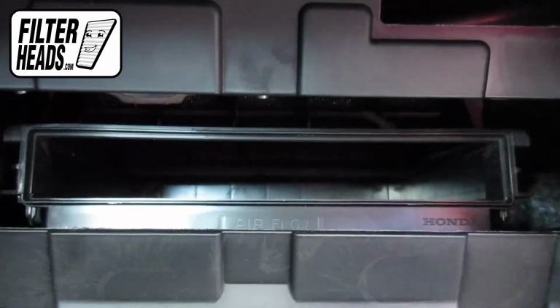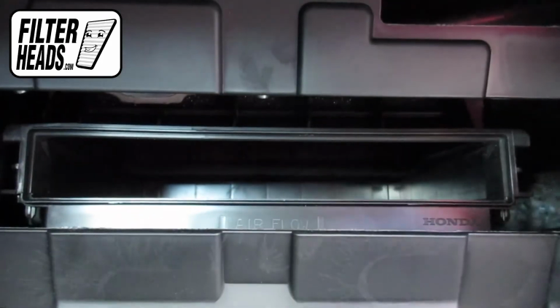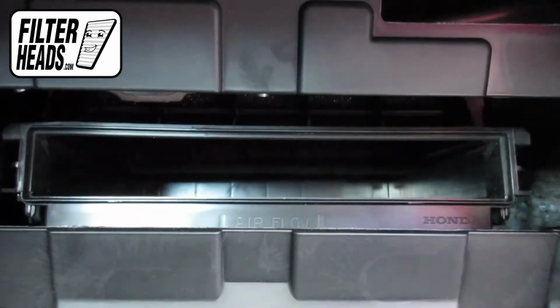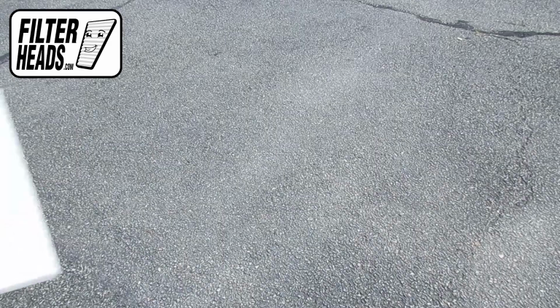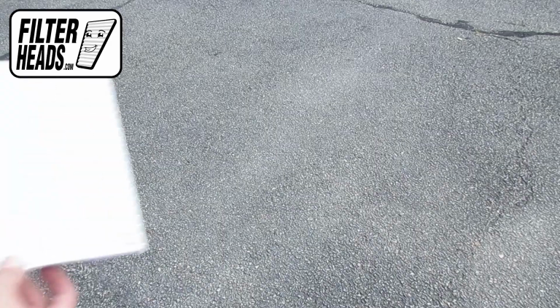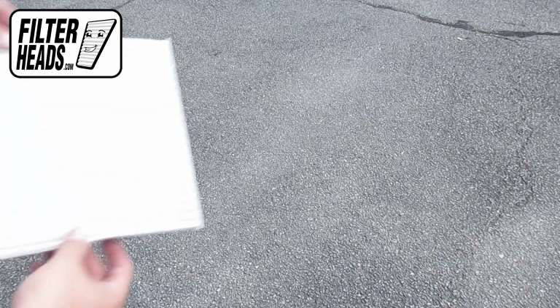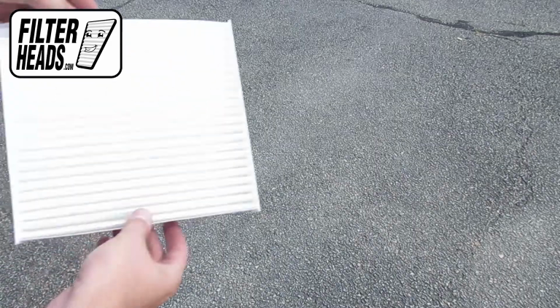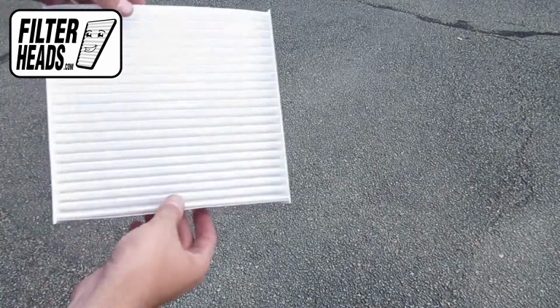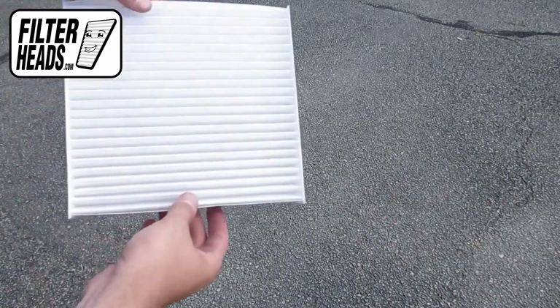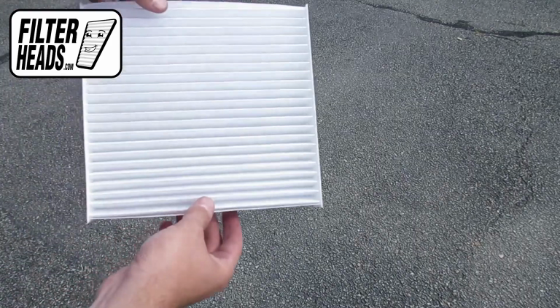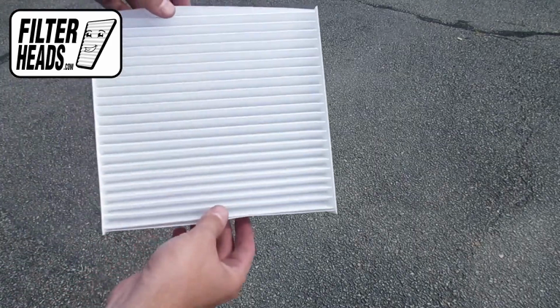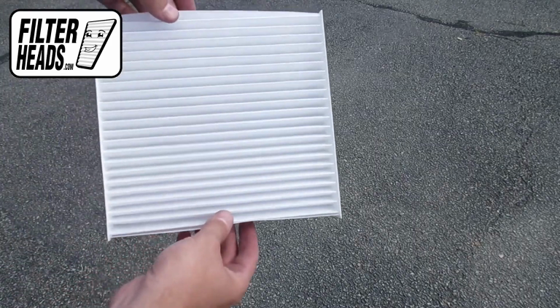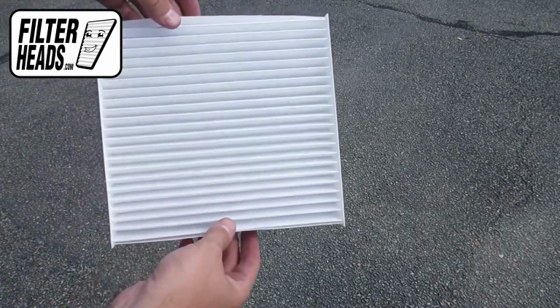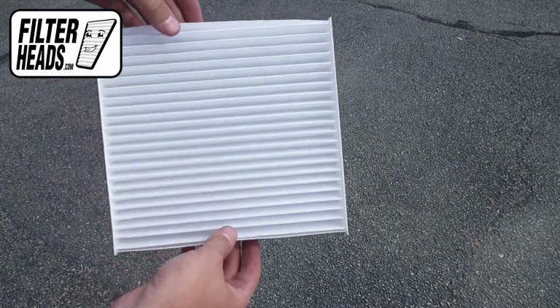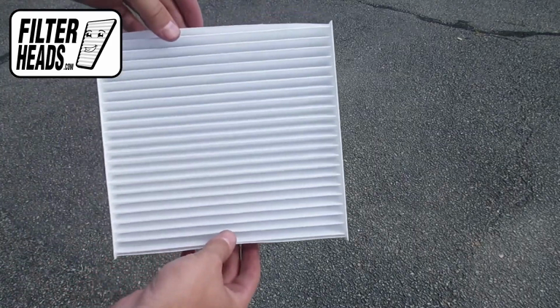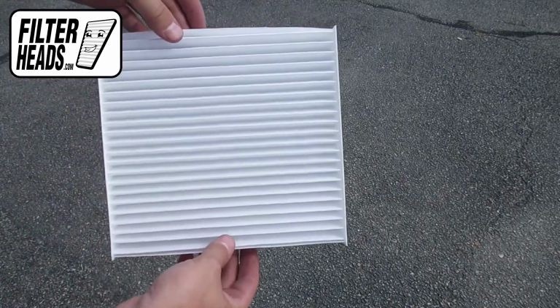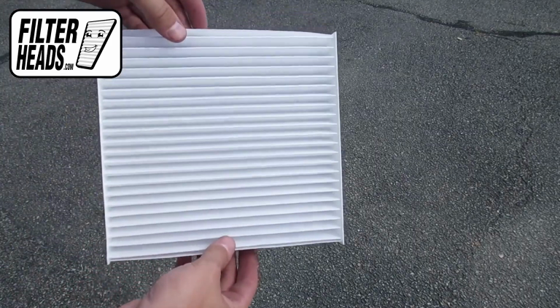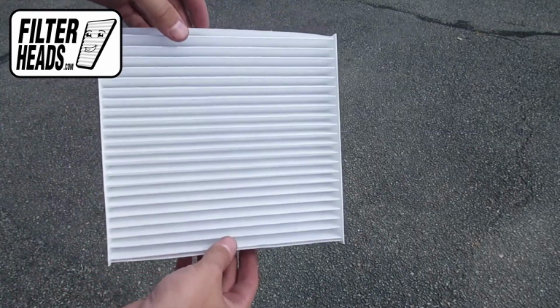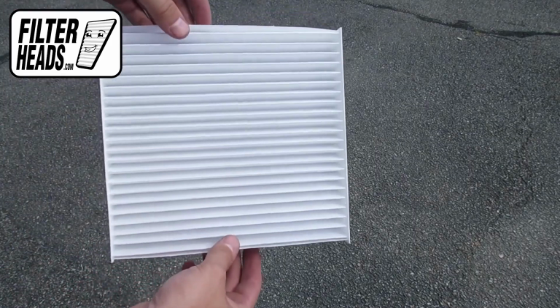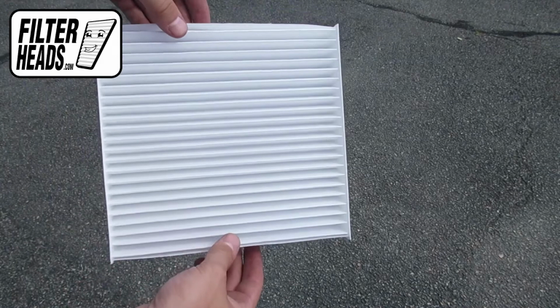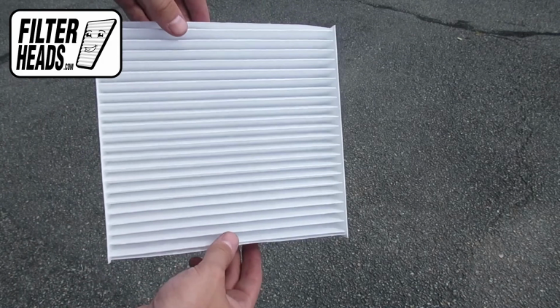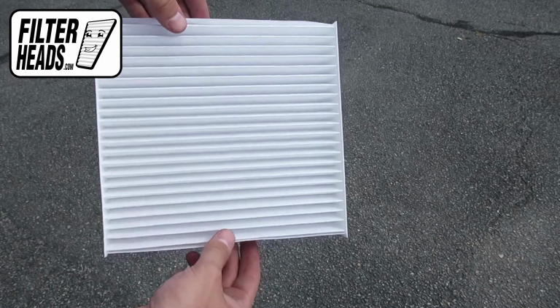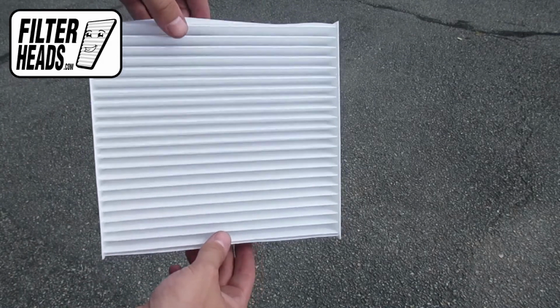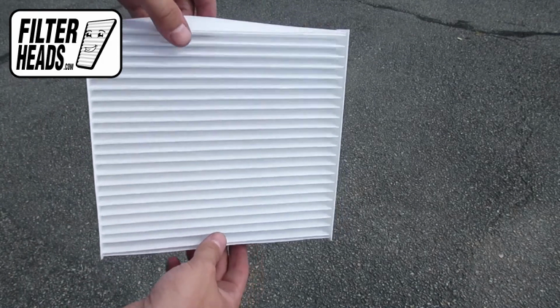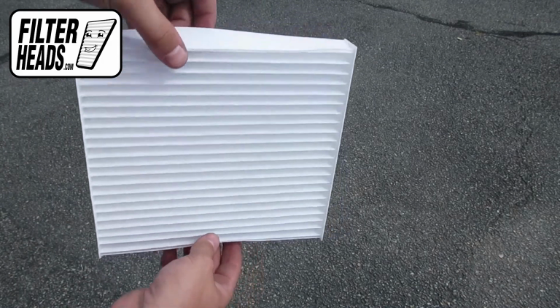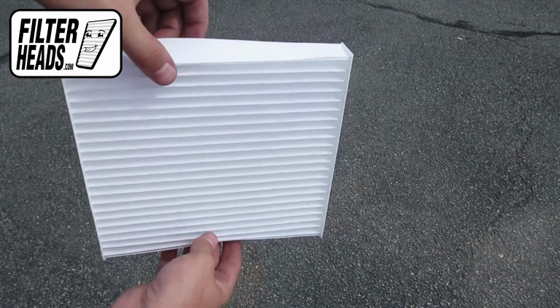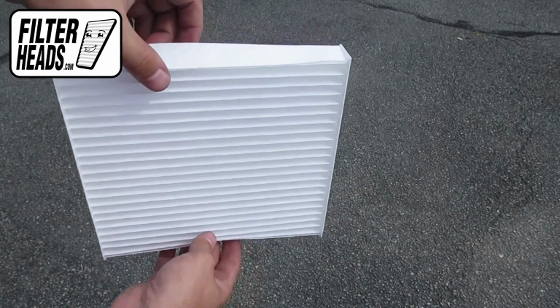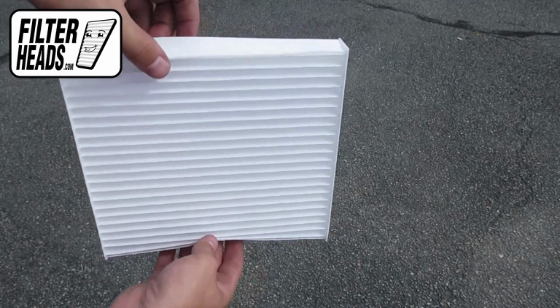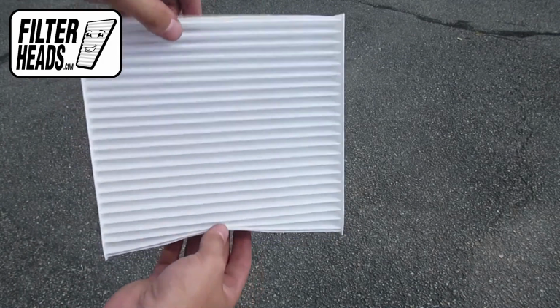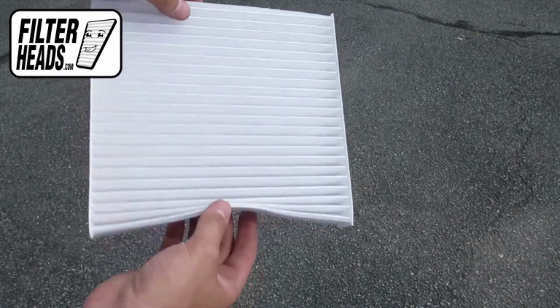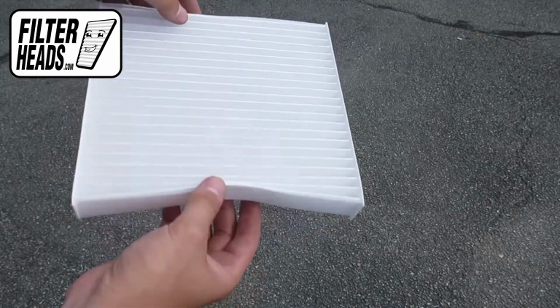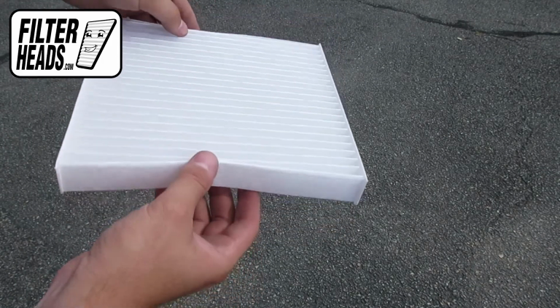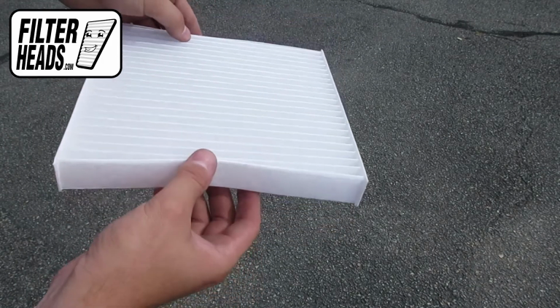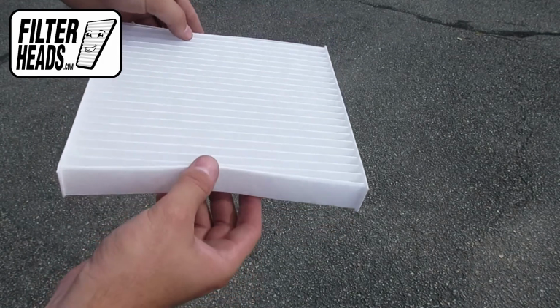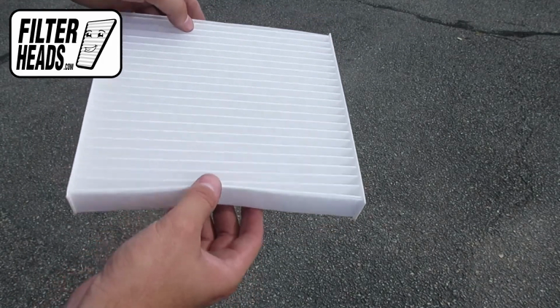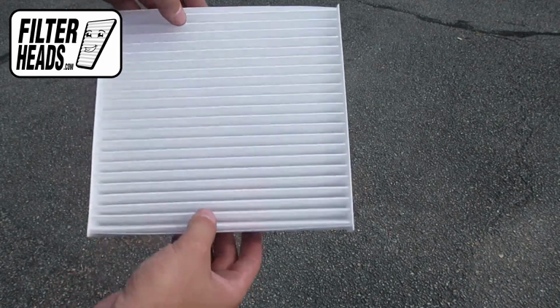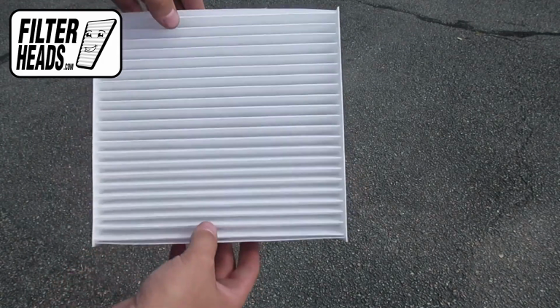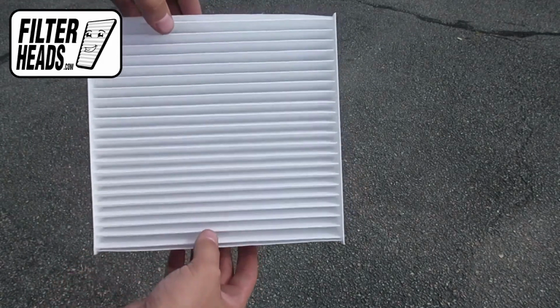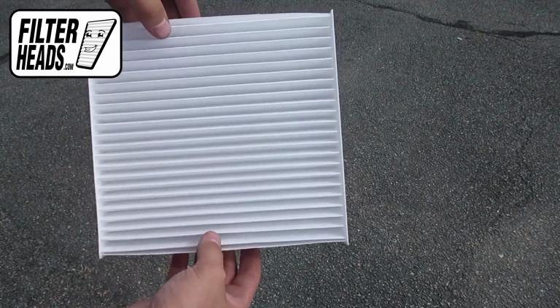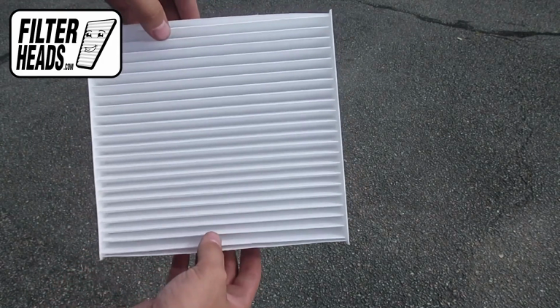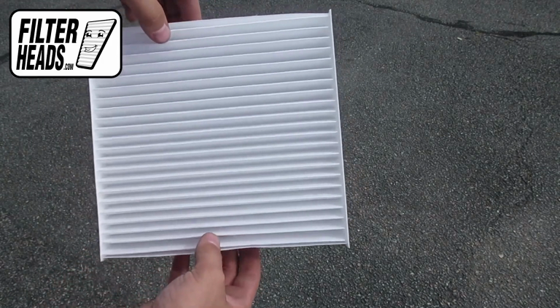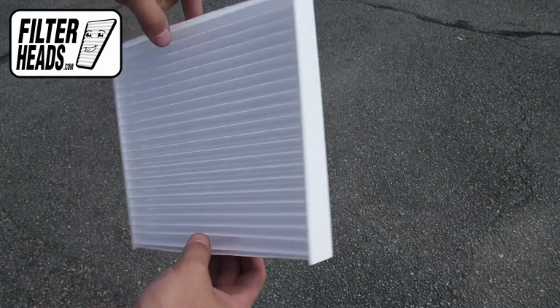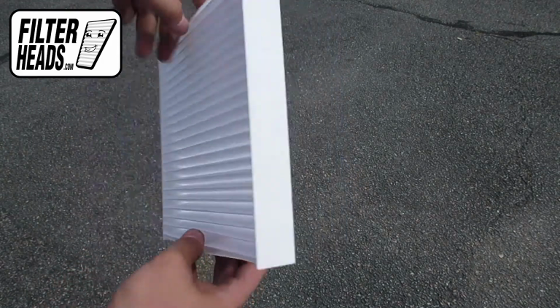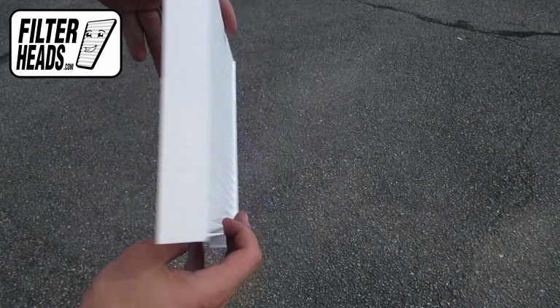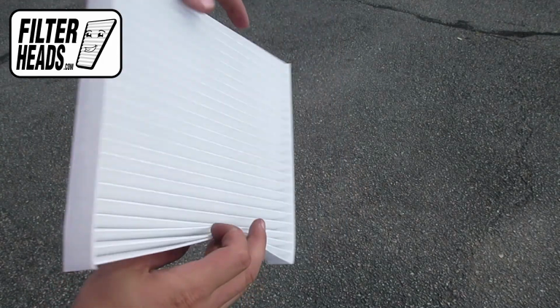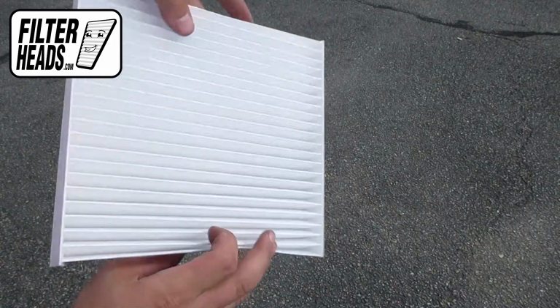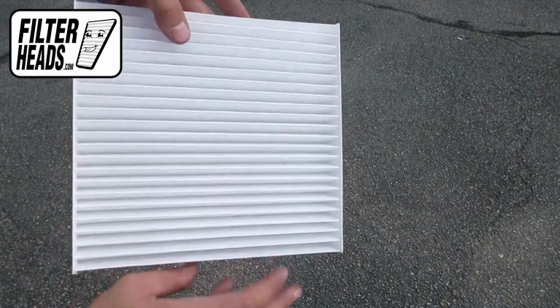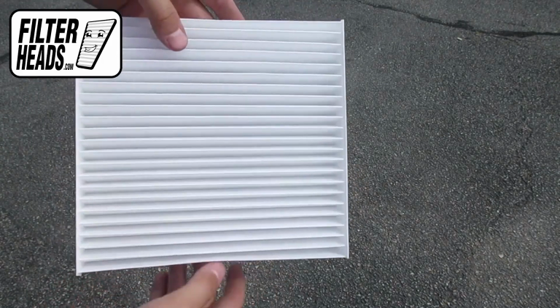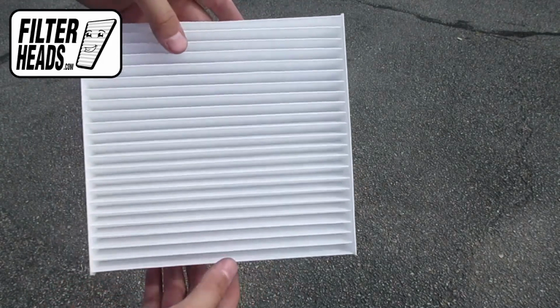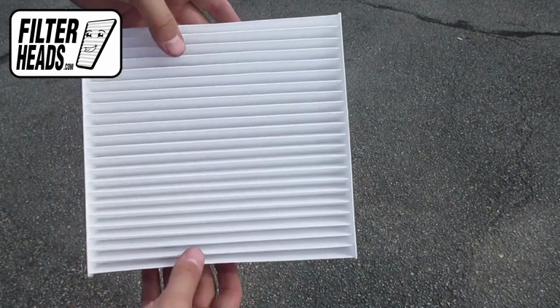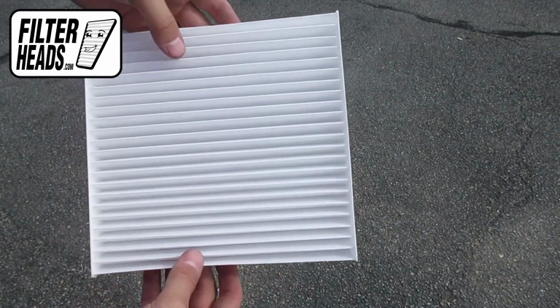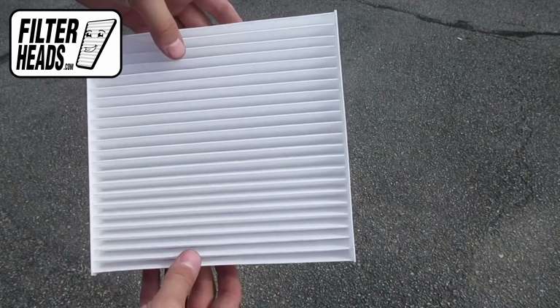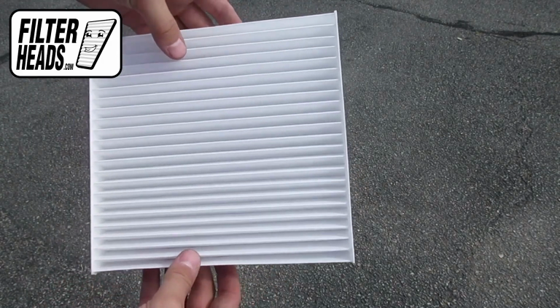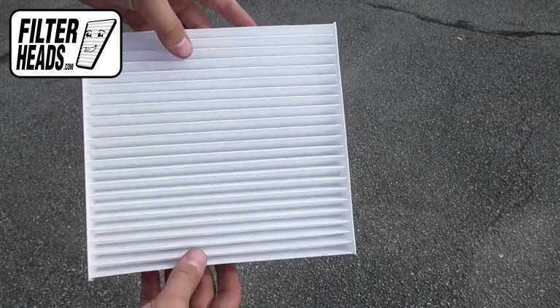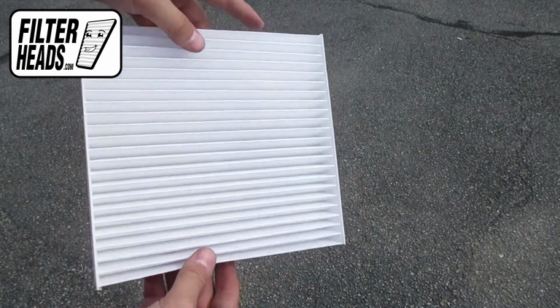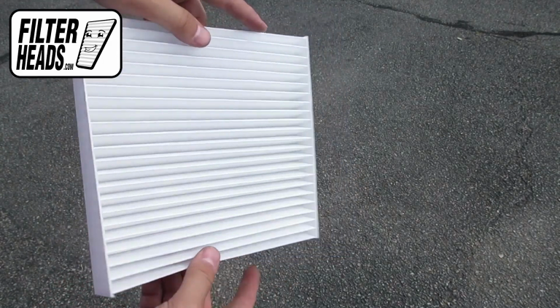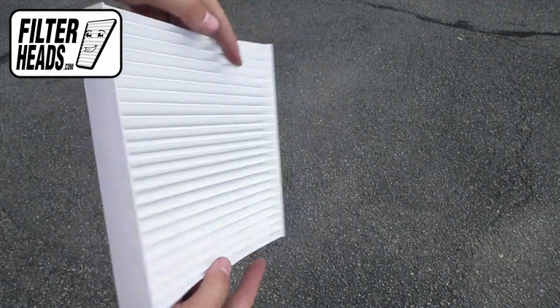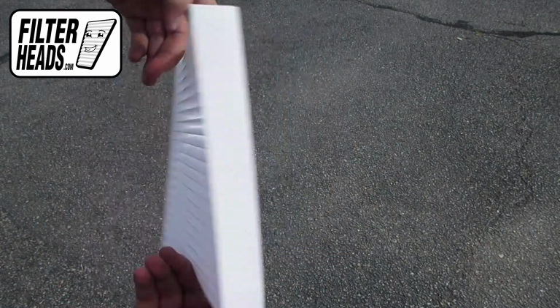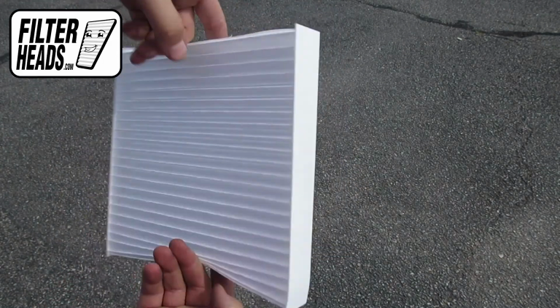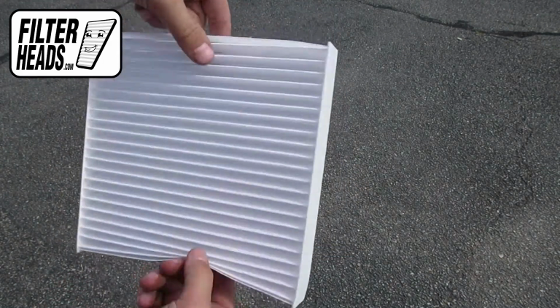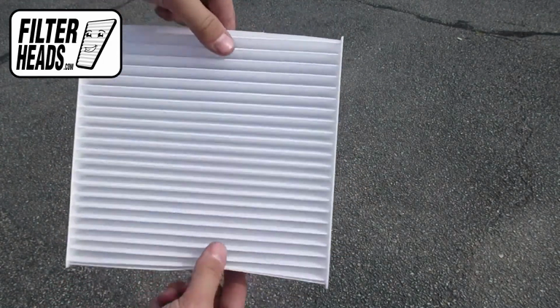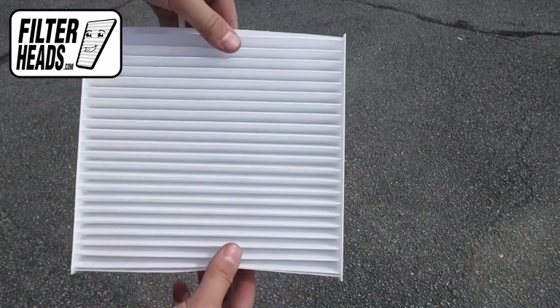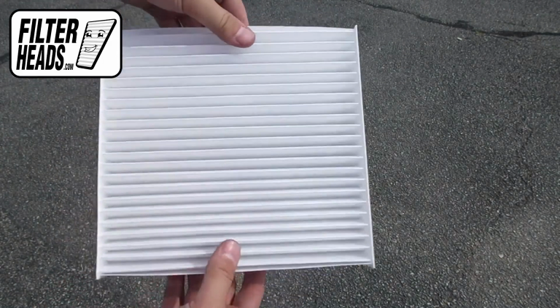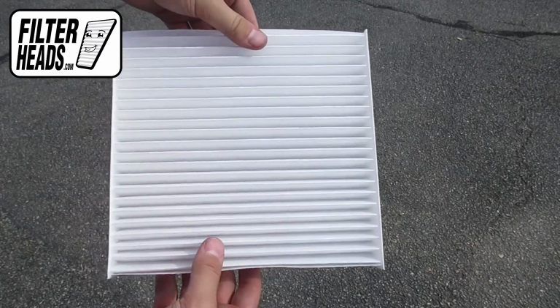Install your new AQ1058 filter into the housing with its airflow indicating arrow pointing down.